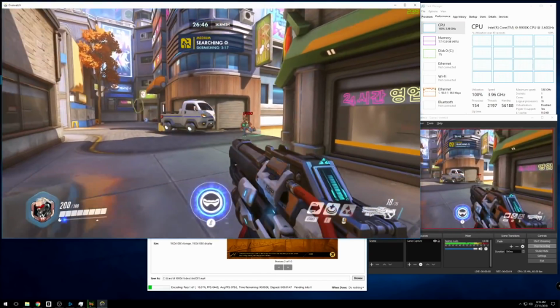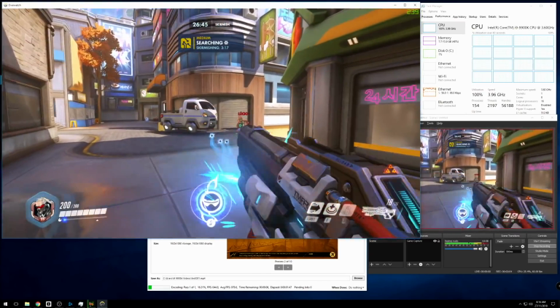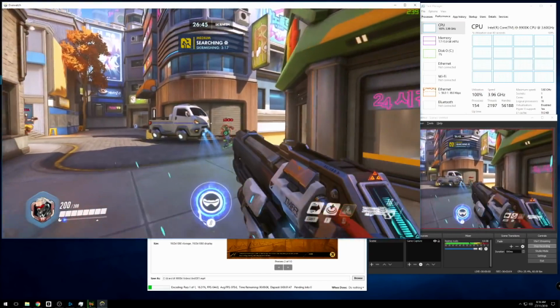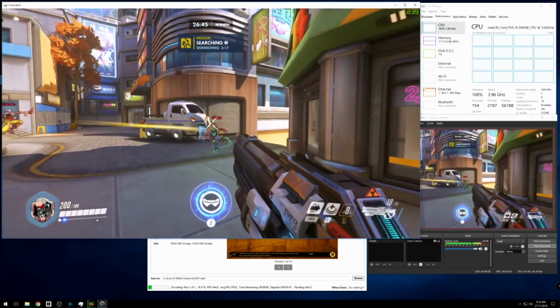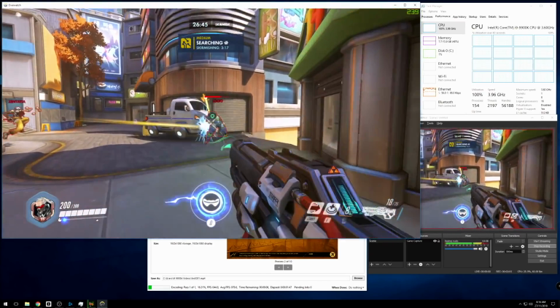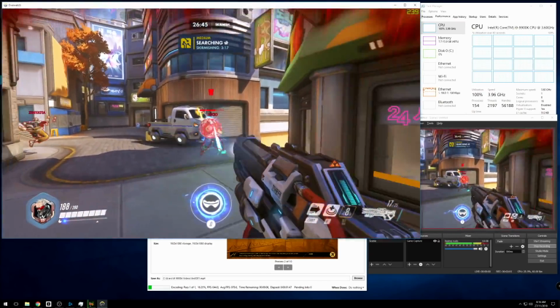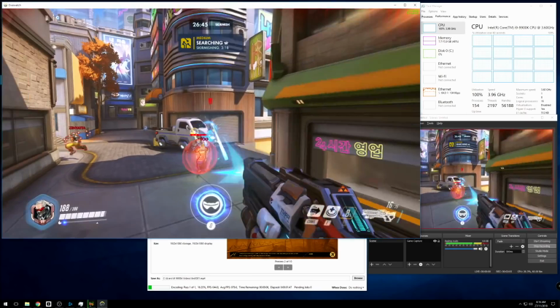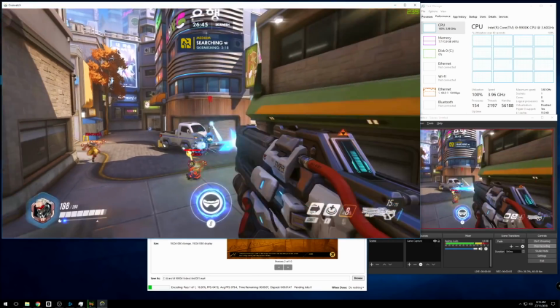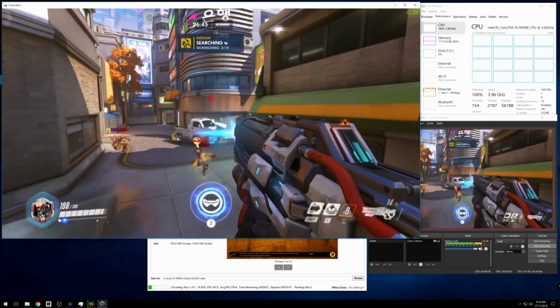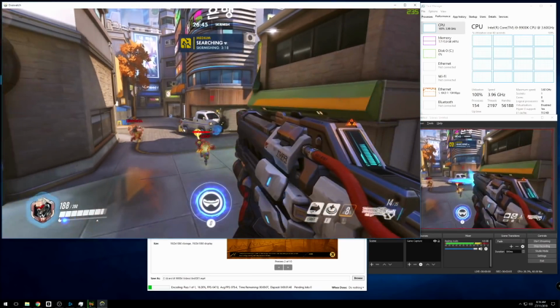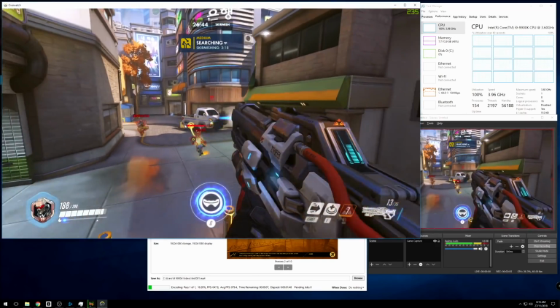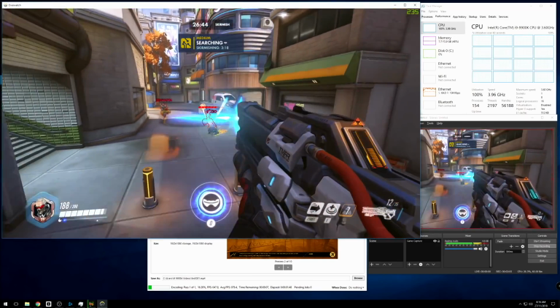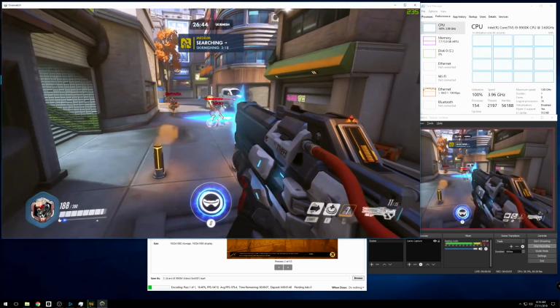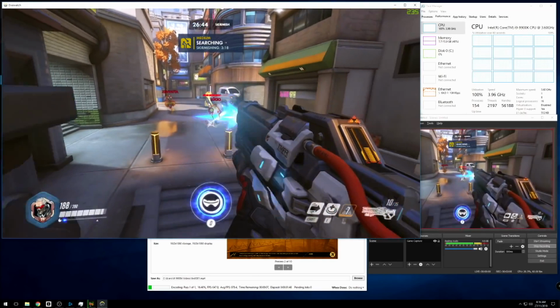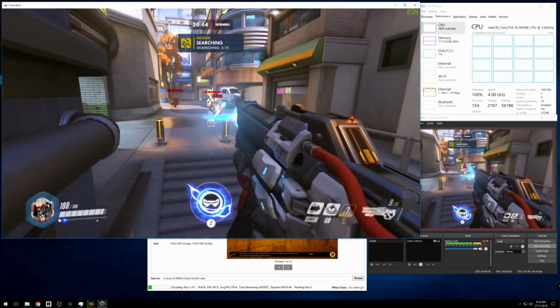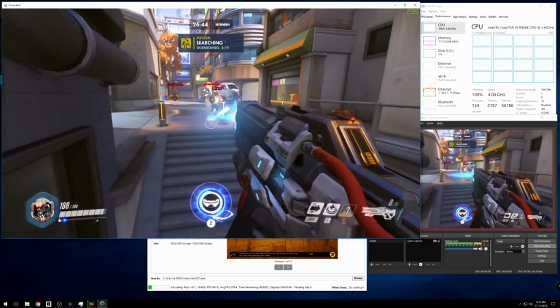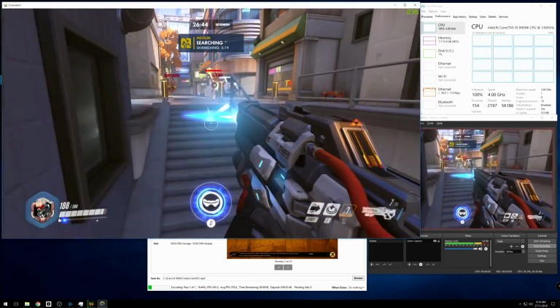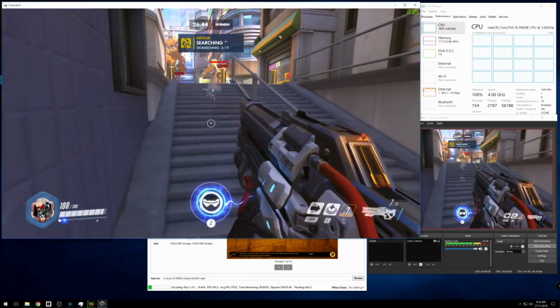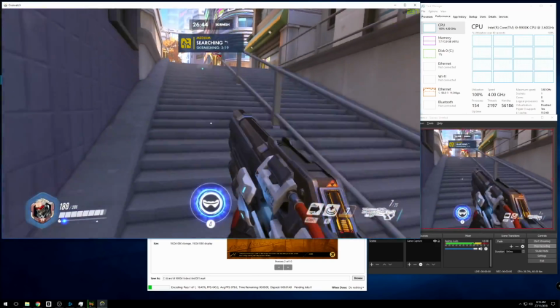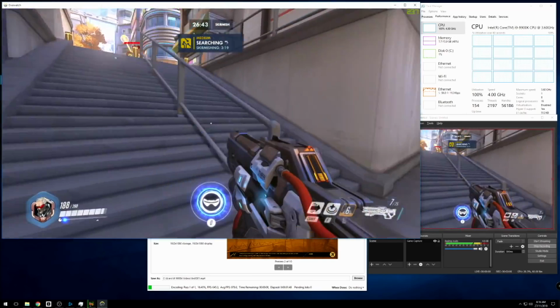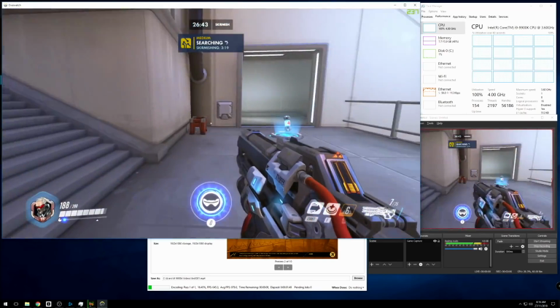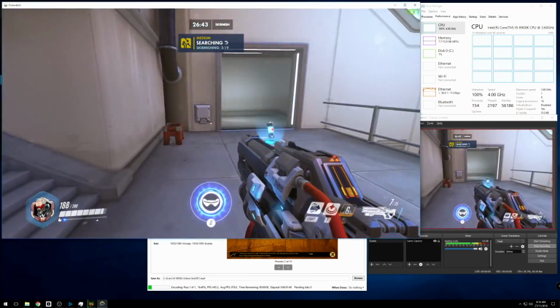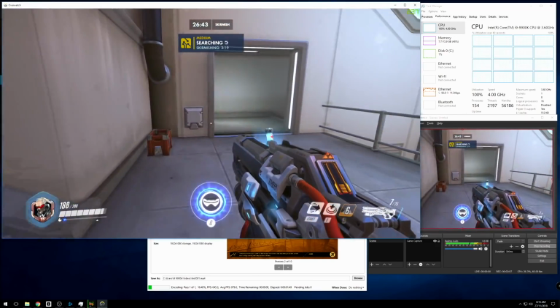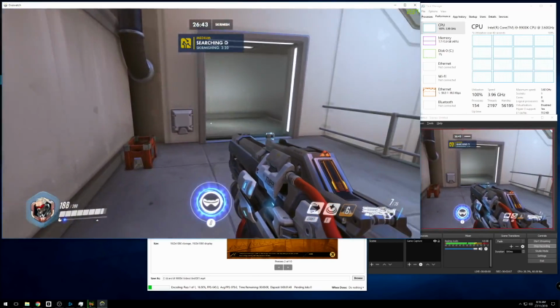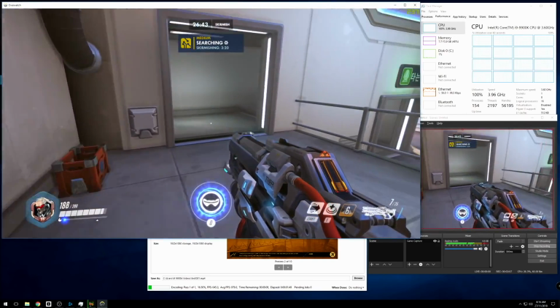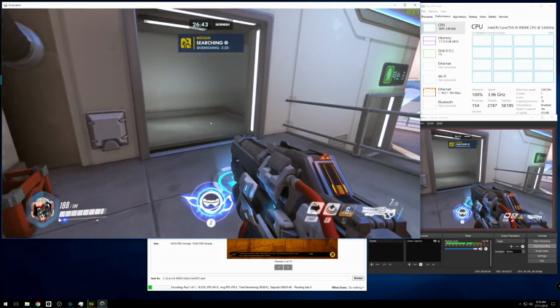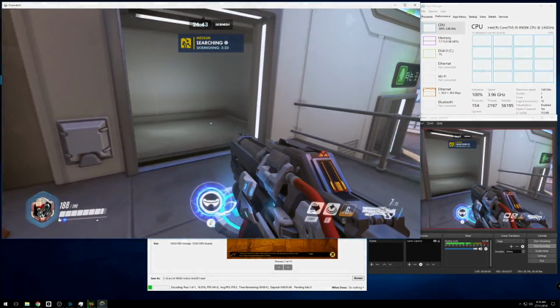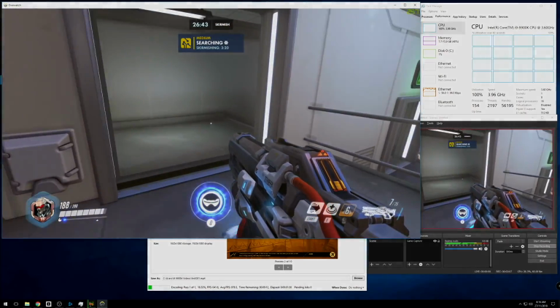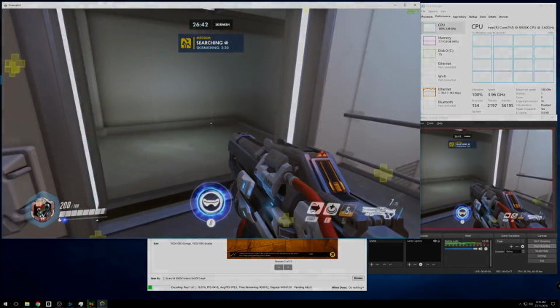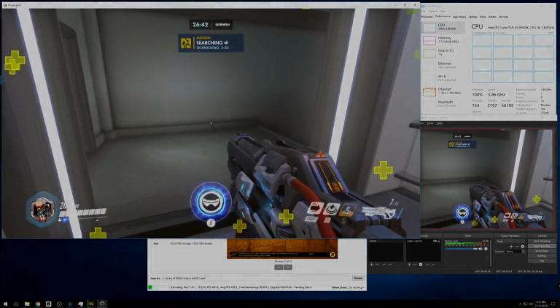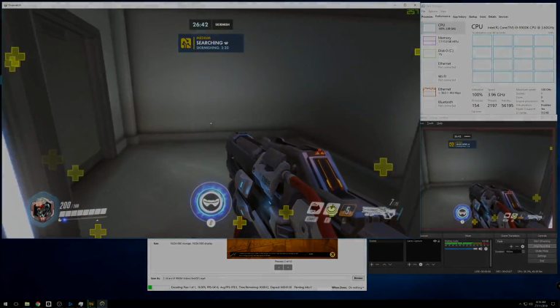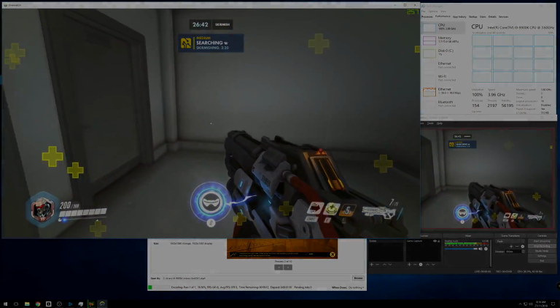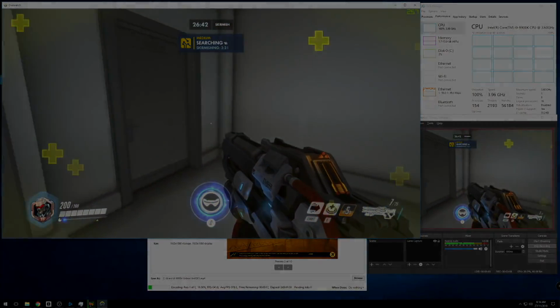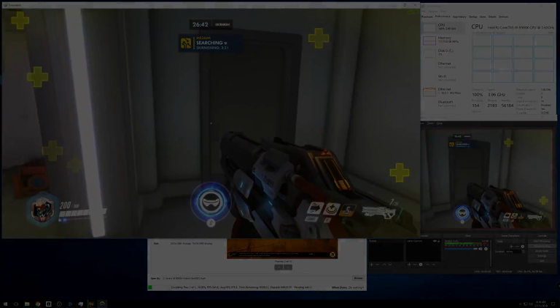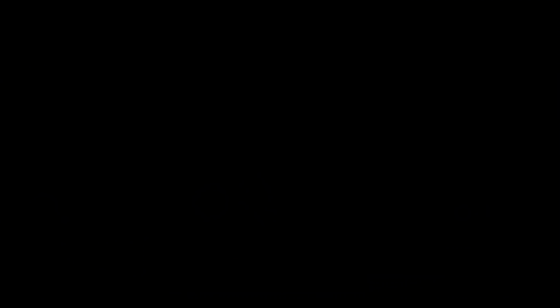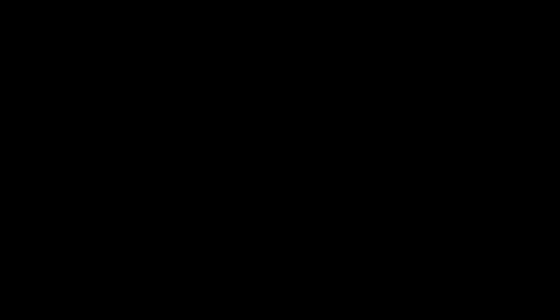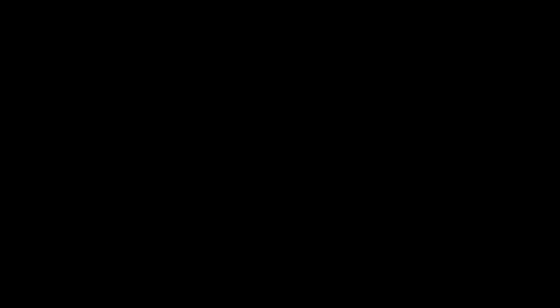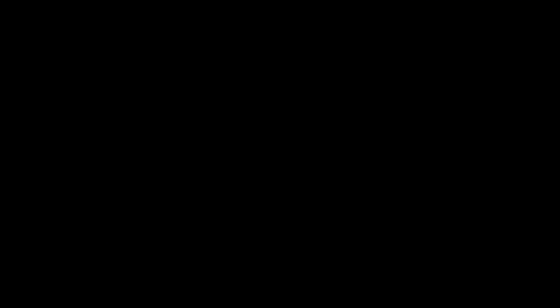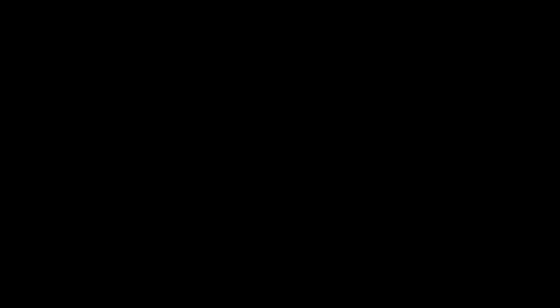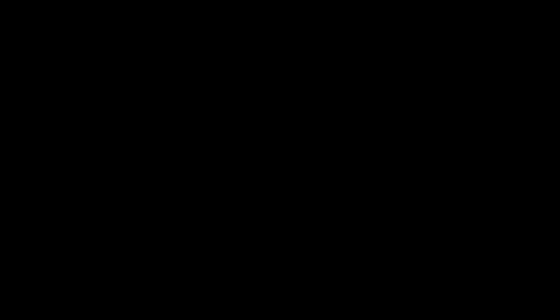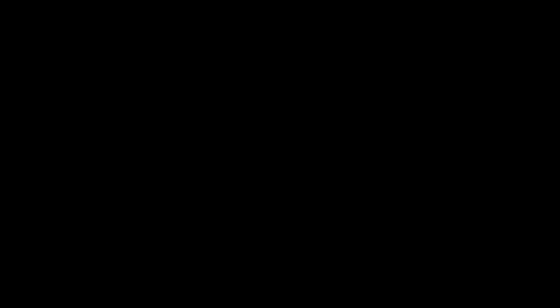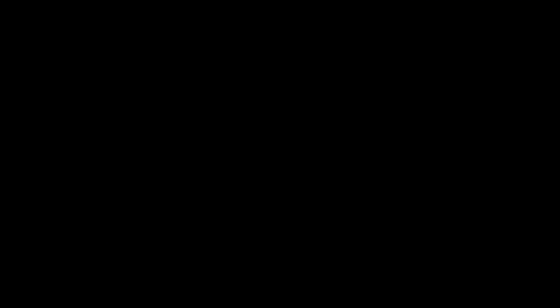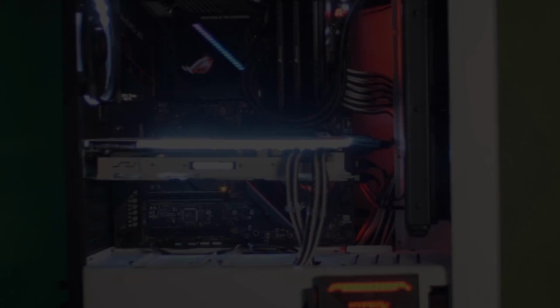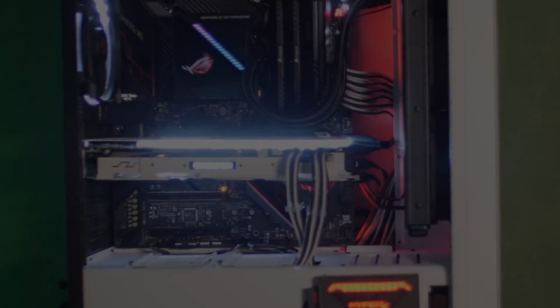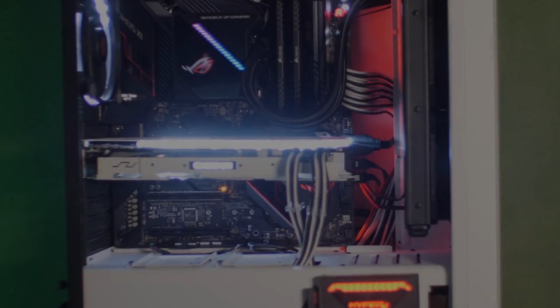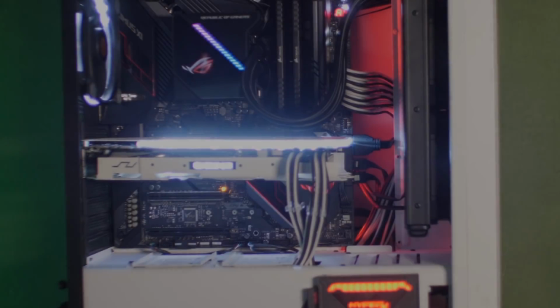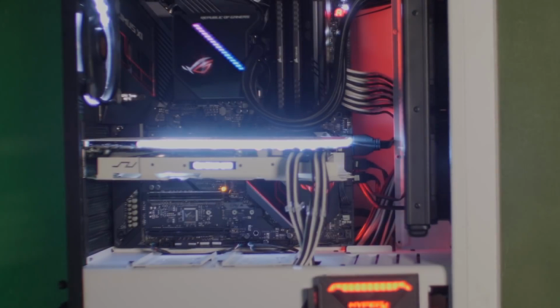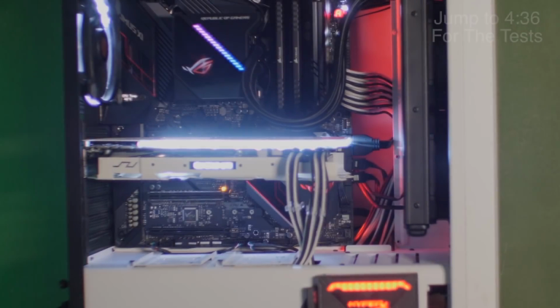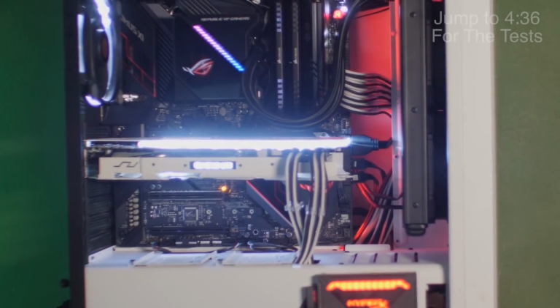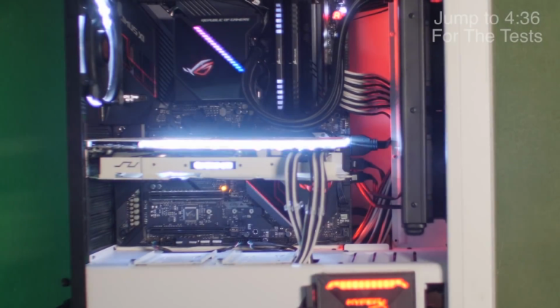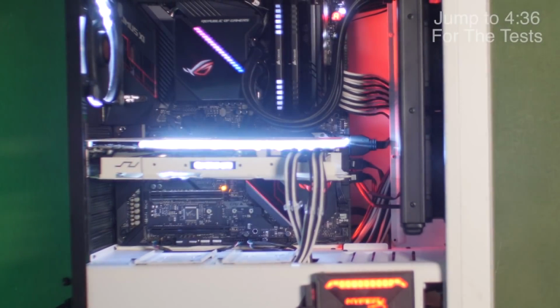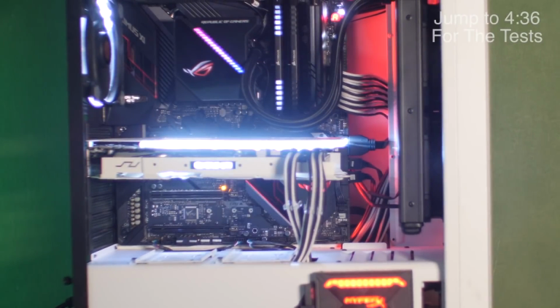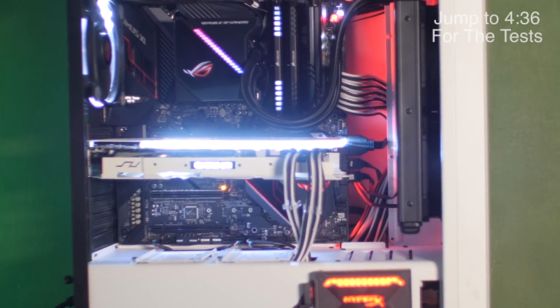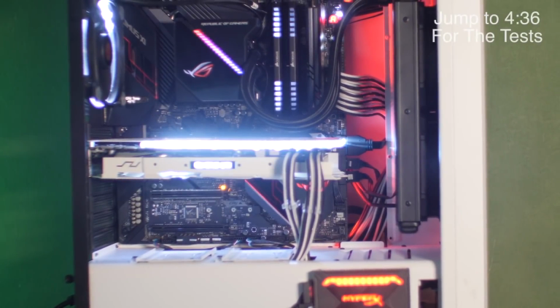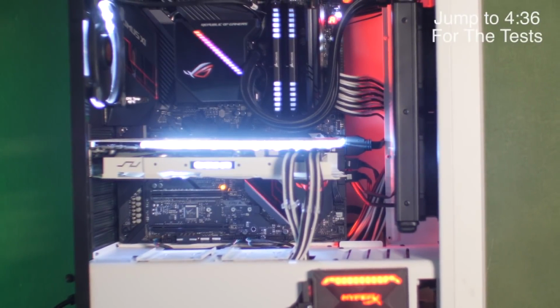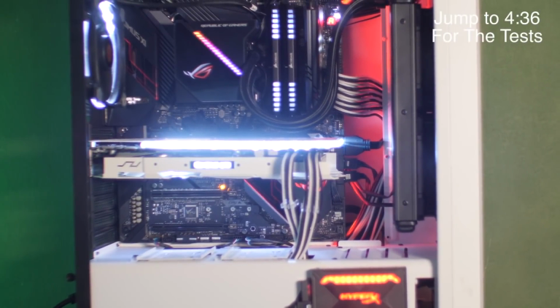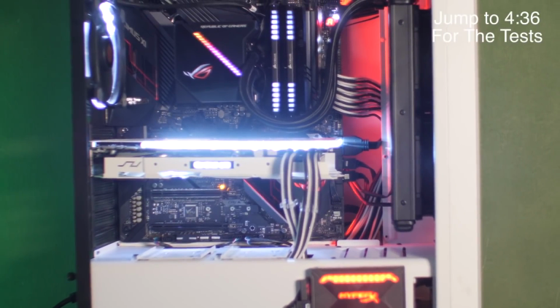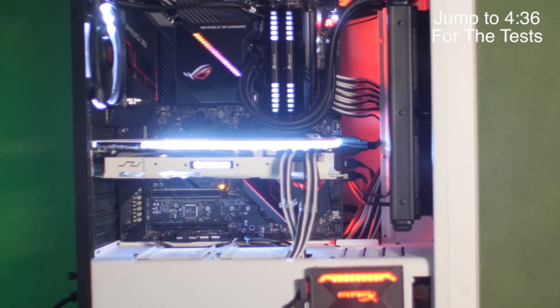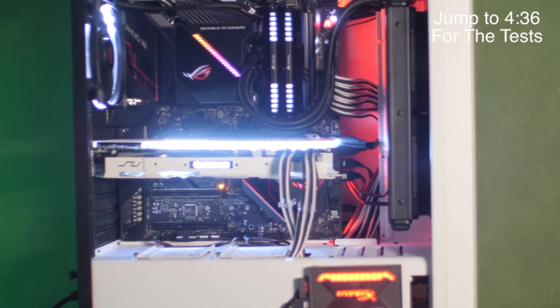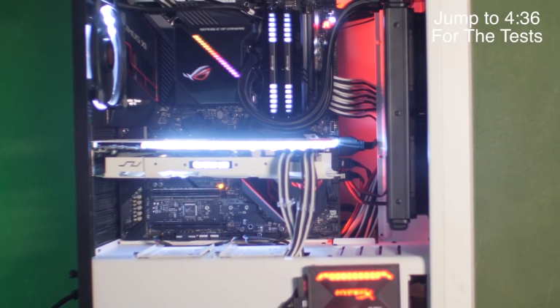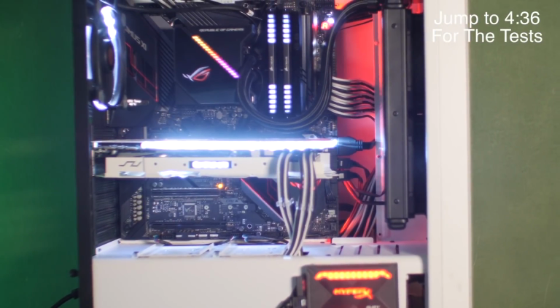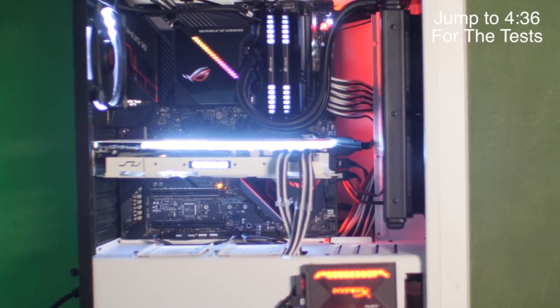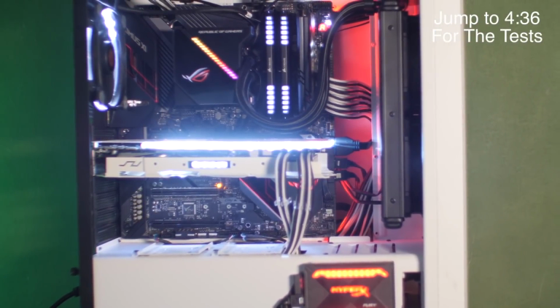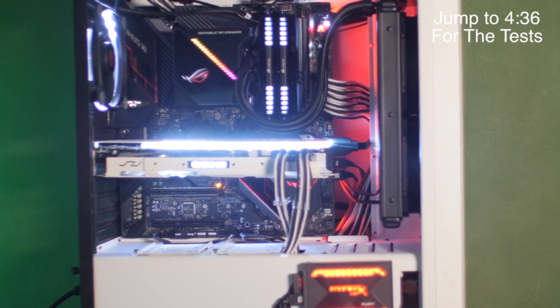But first, let's bounce across the test build a bit so you can see what we're working with. If you want to skip straight to the tests themselves, there's a timecode on screen.